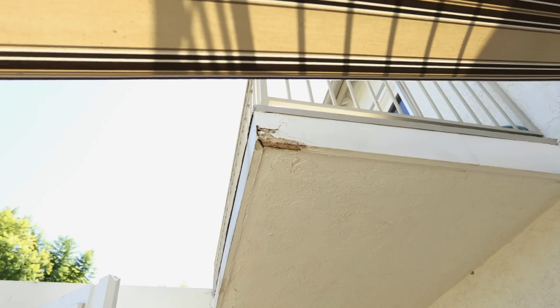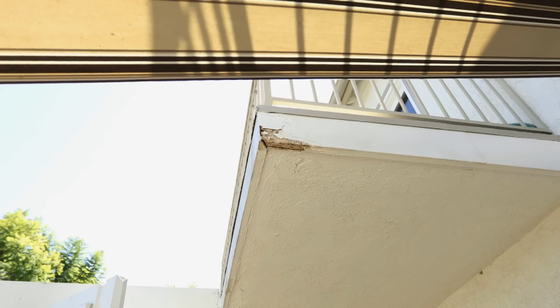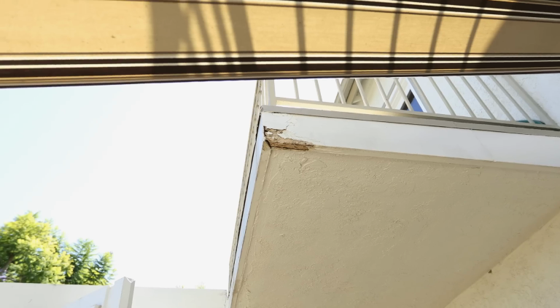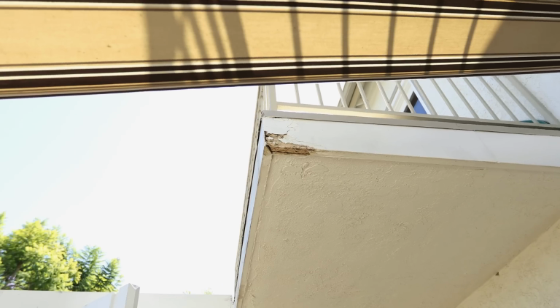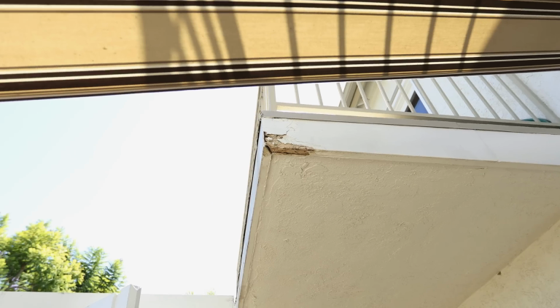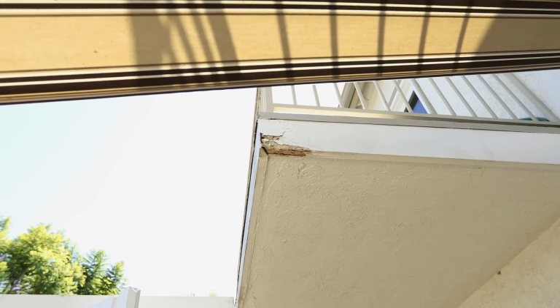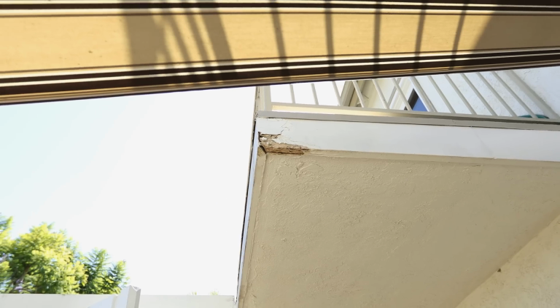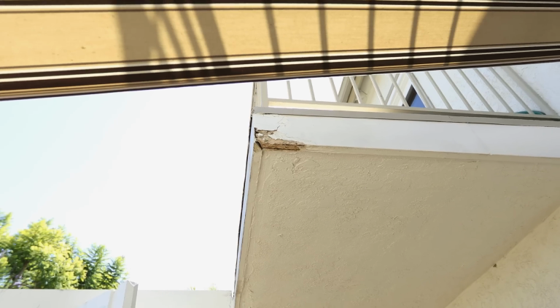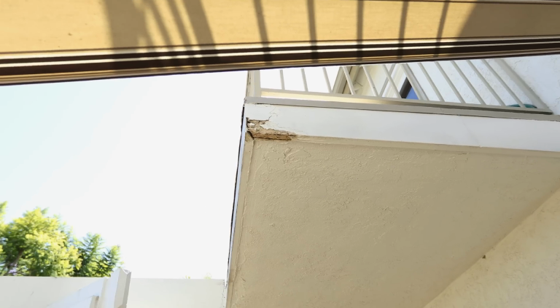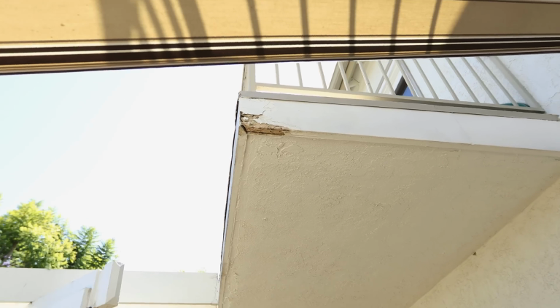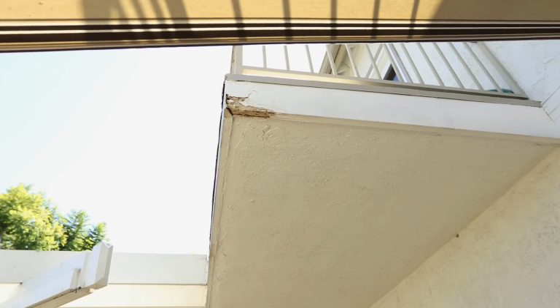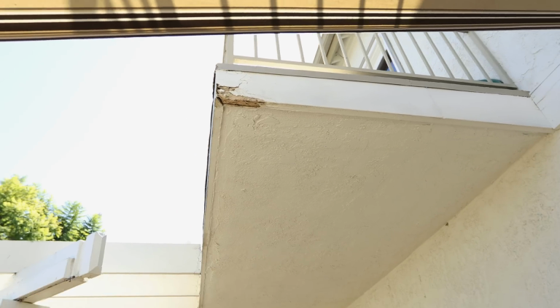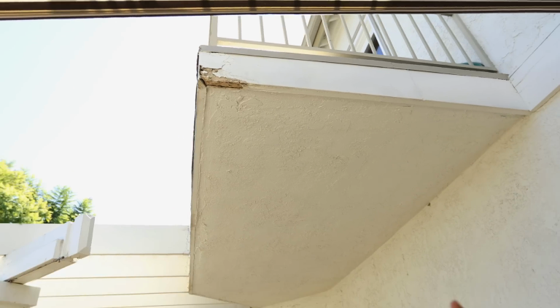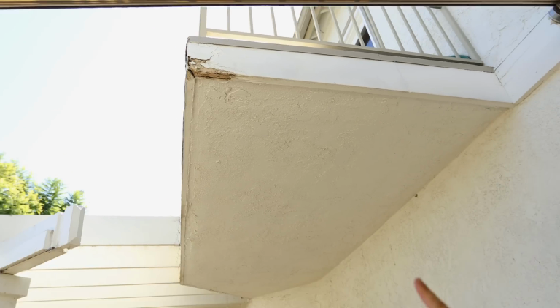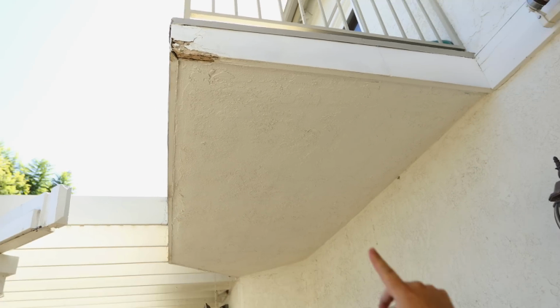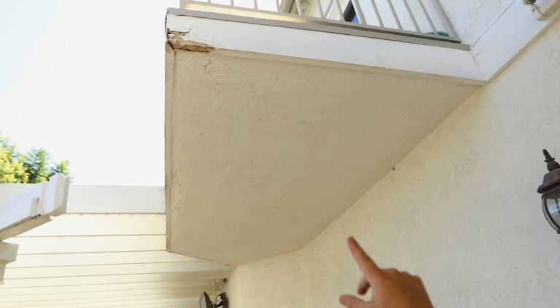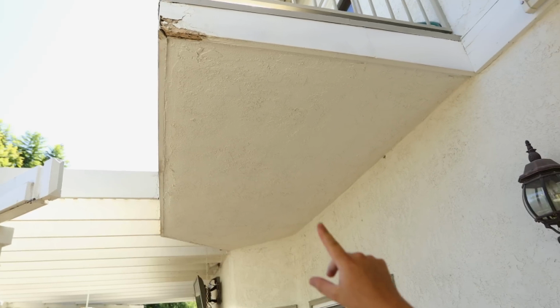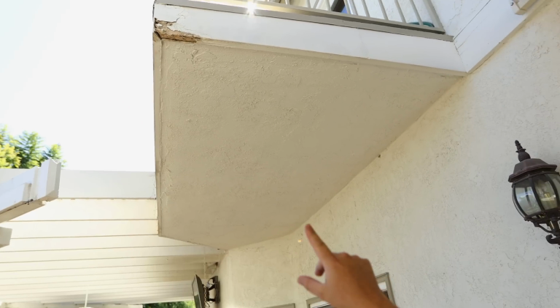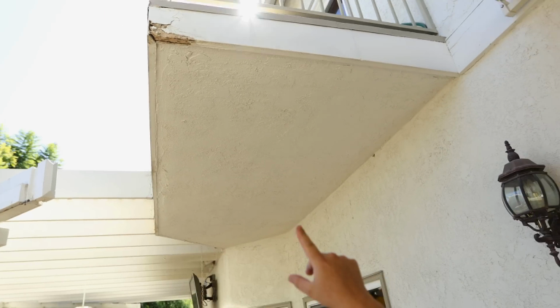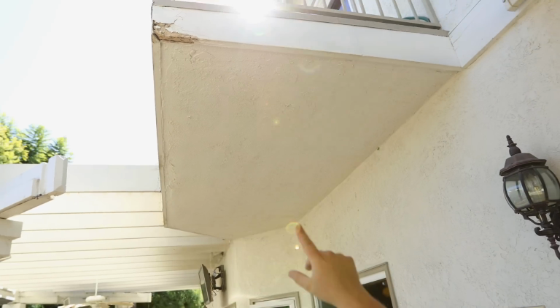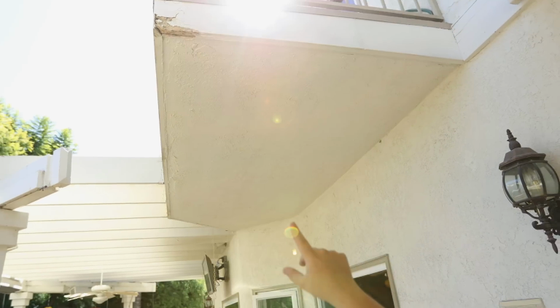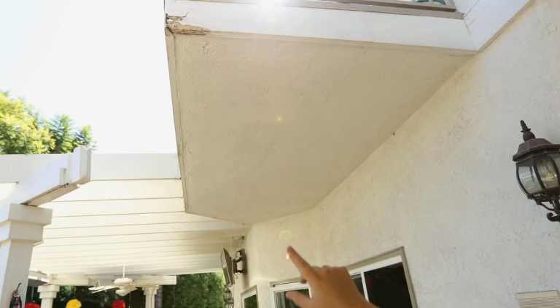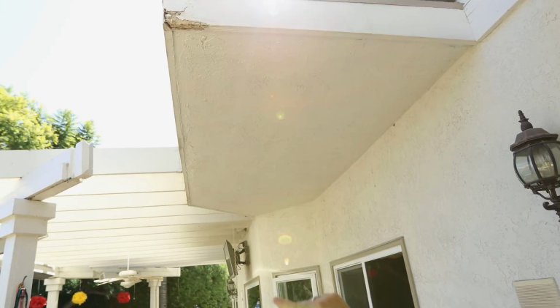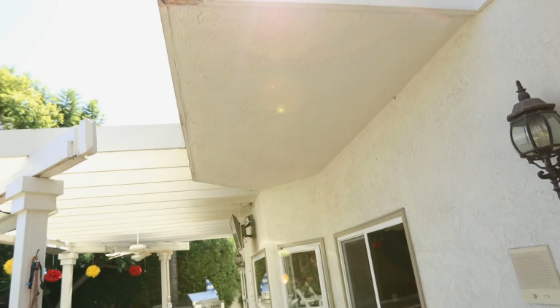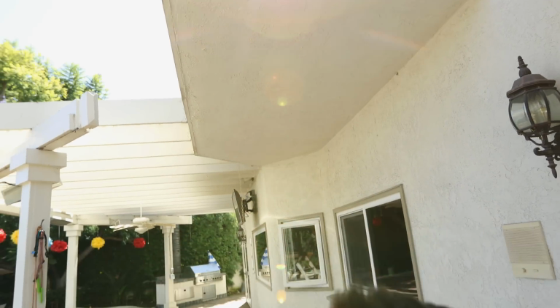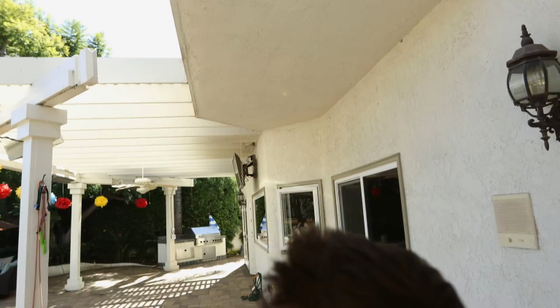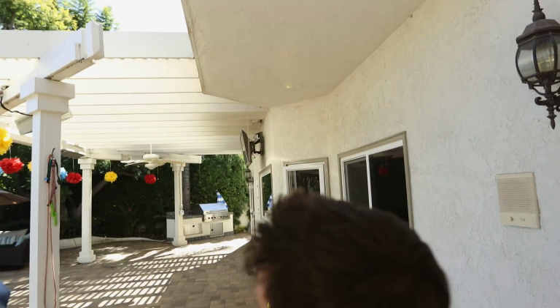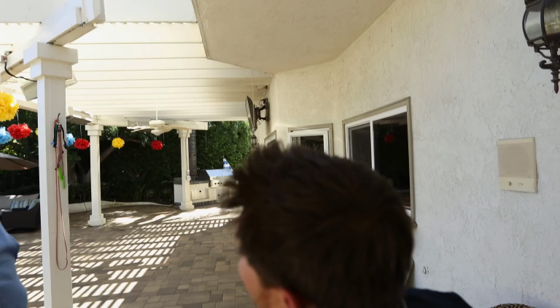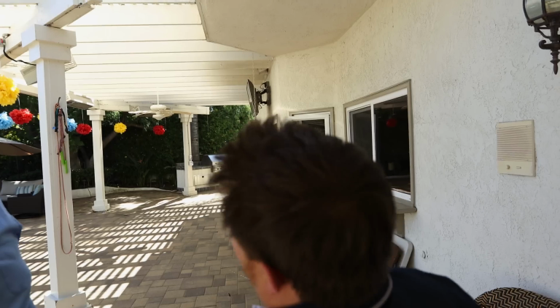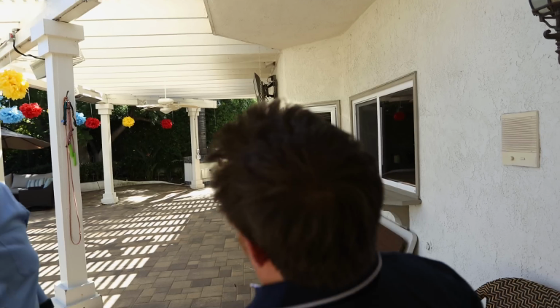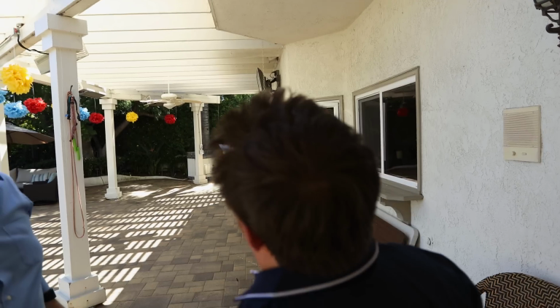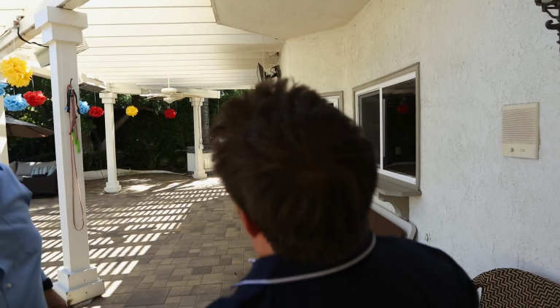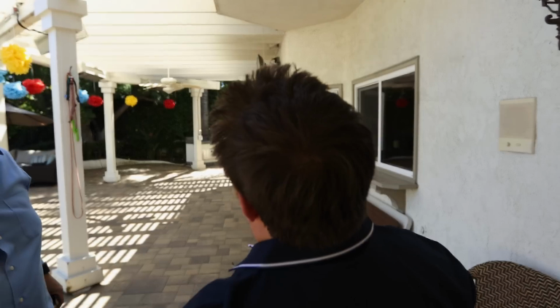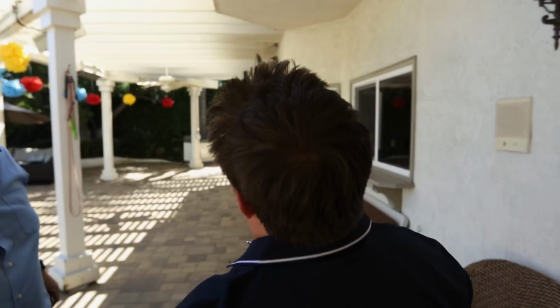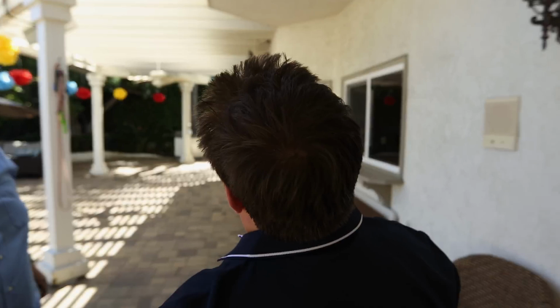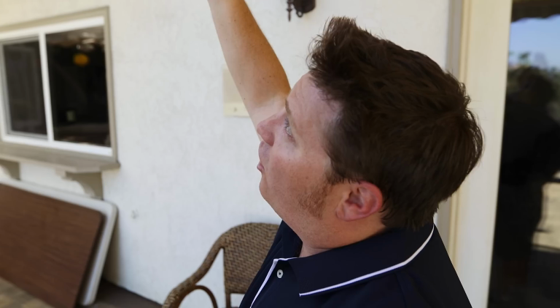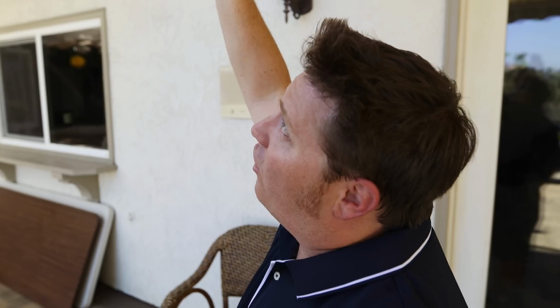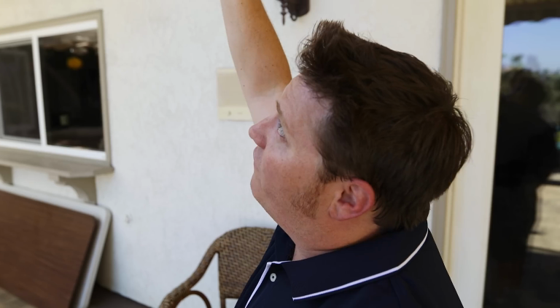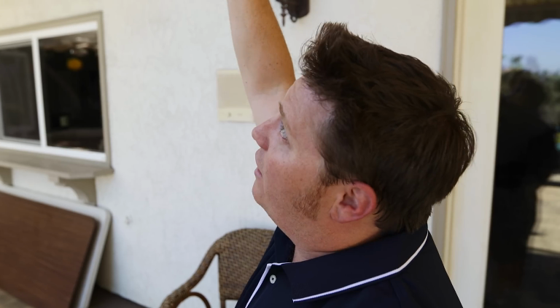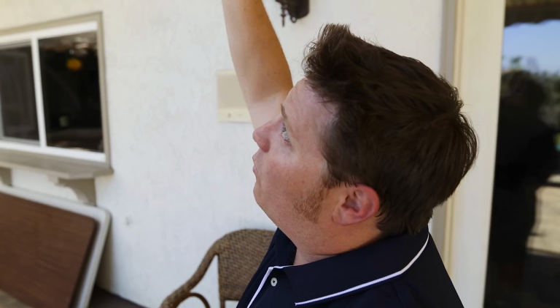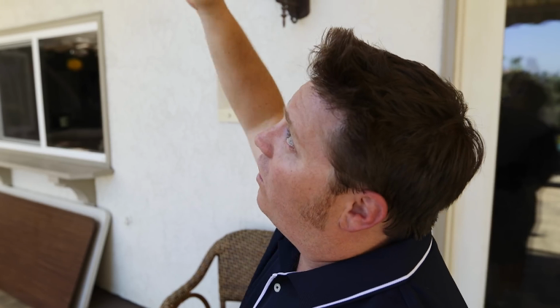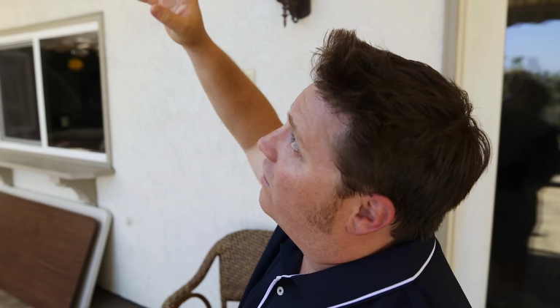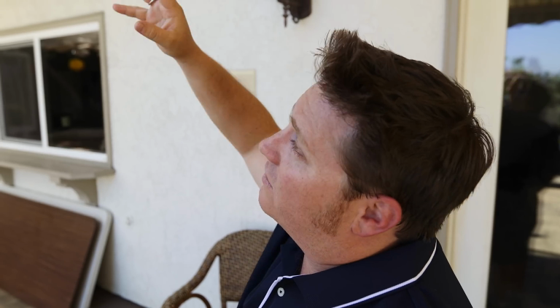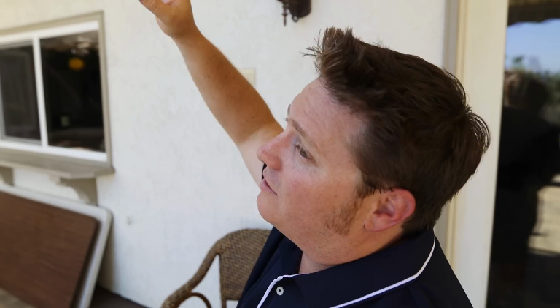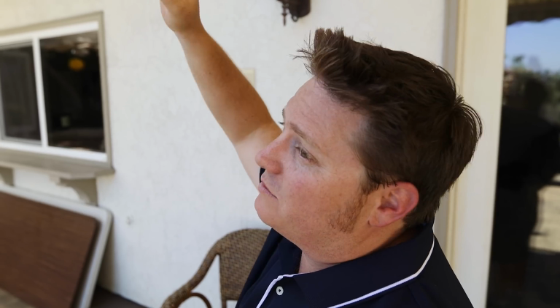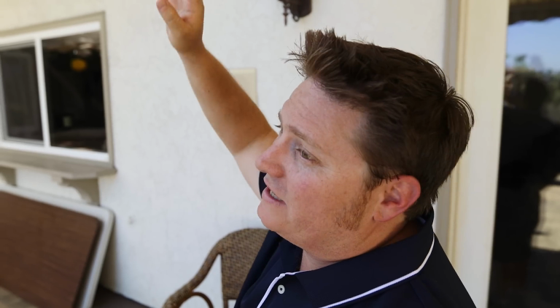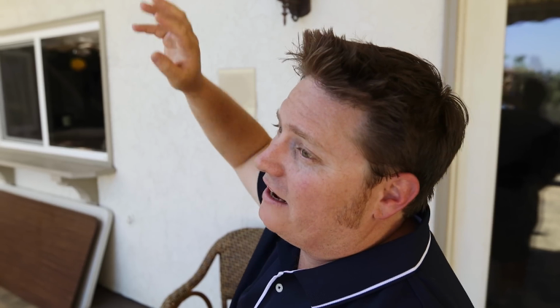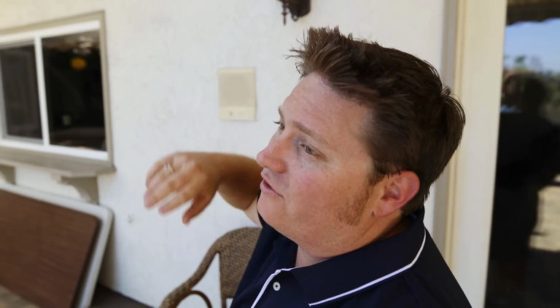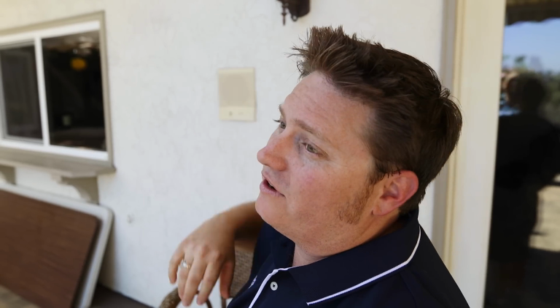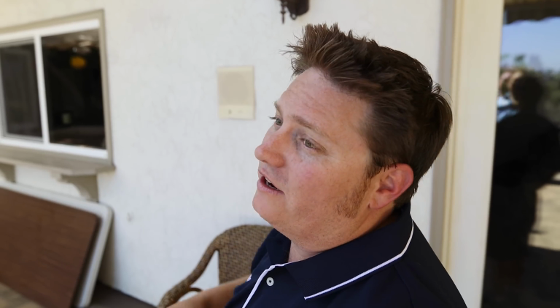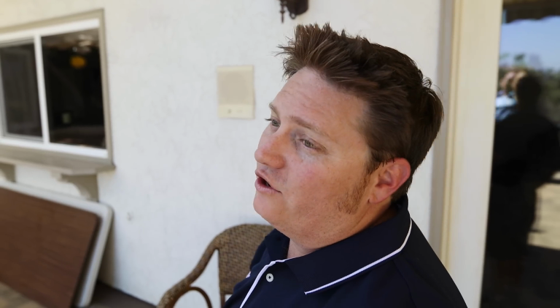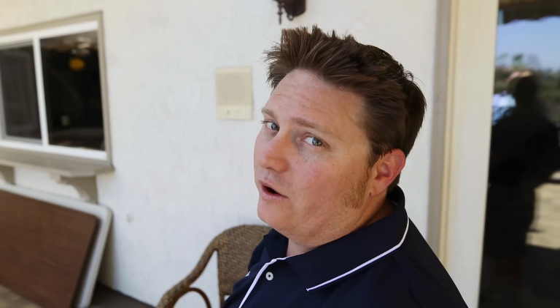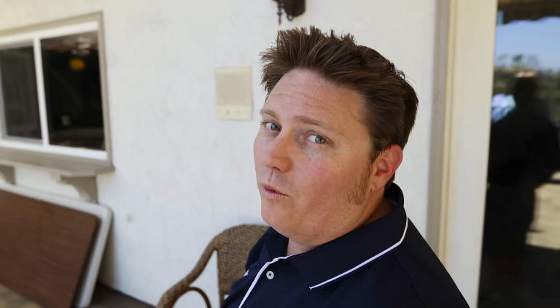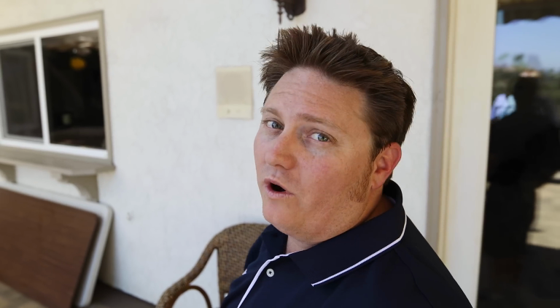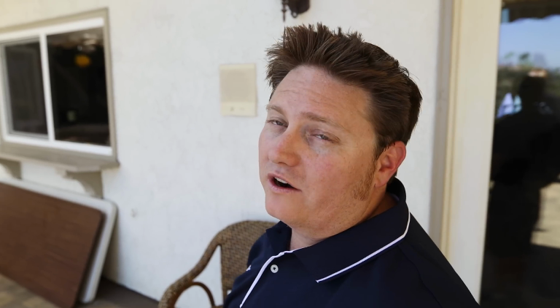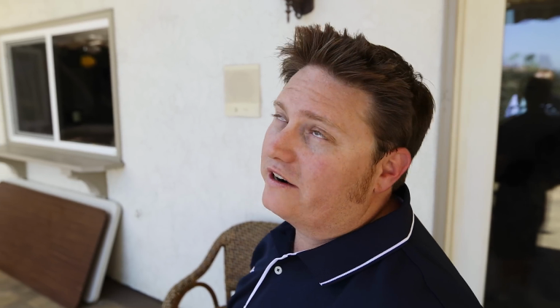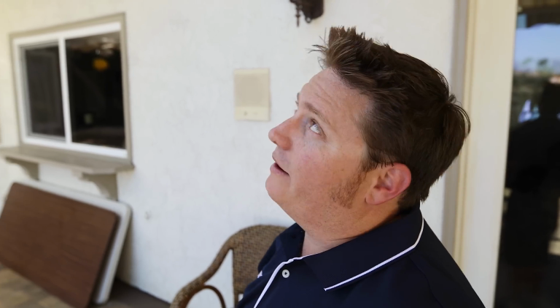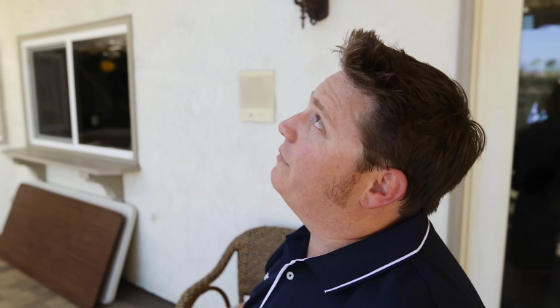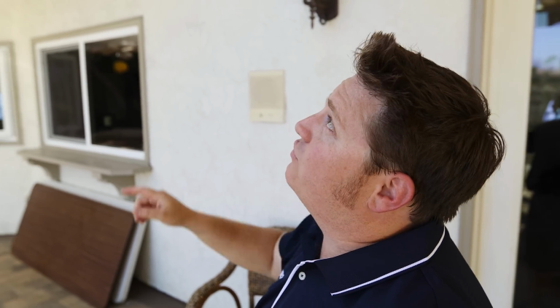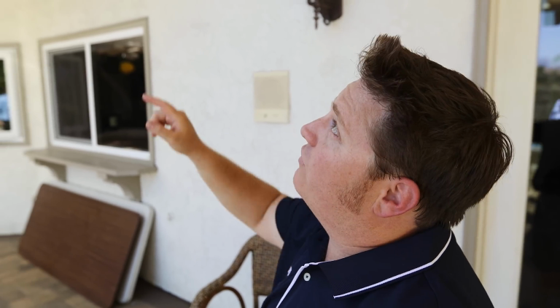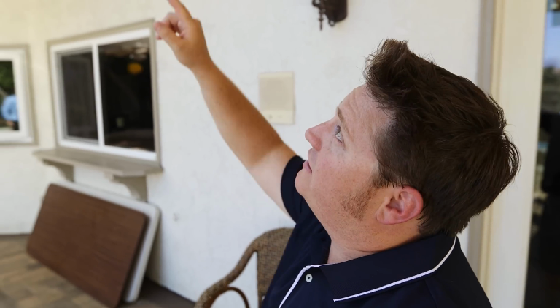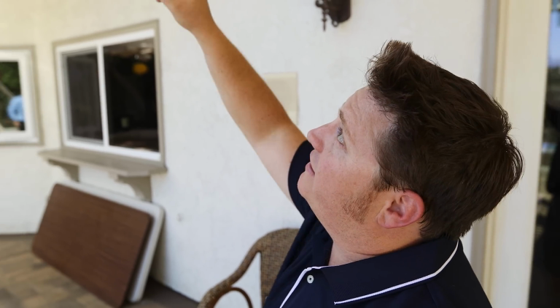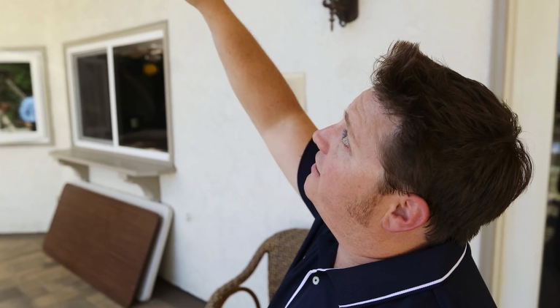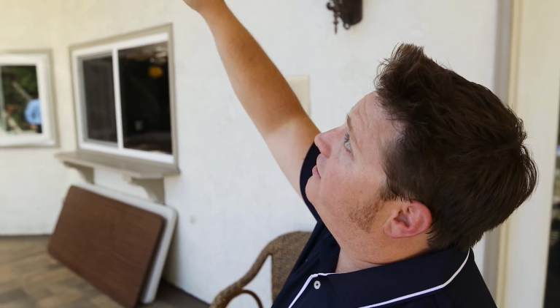The holes on the bottom are a direct indication that it's termite. All that water comes down and you get water damage right there.